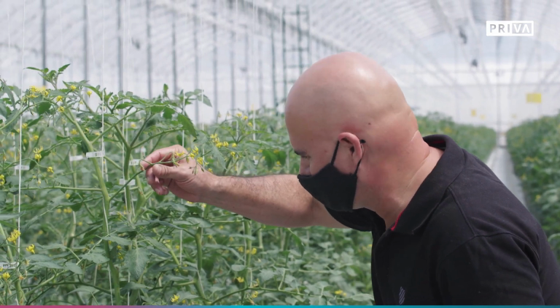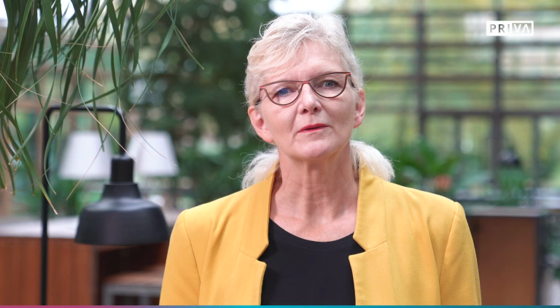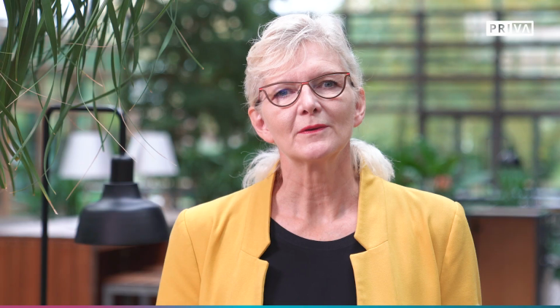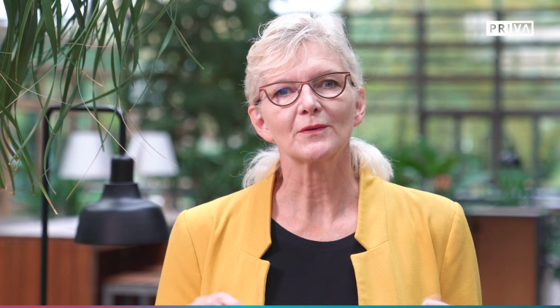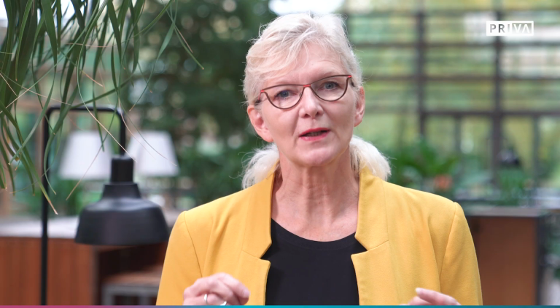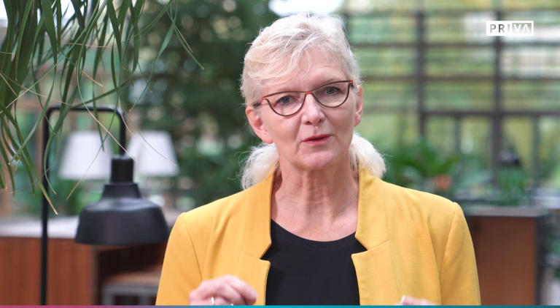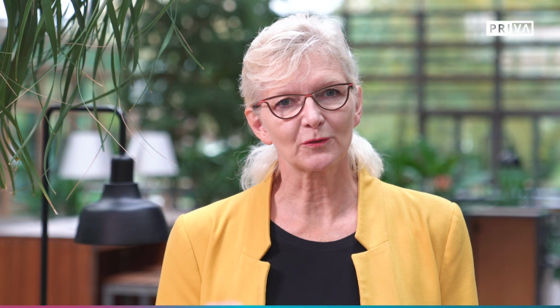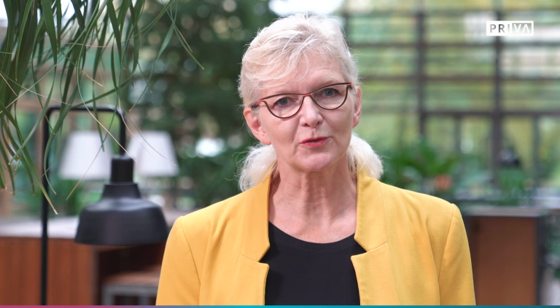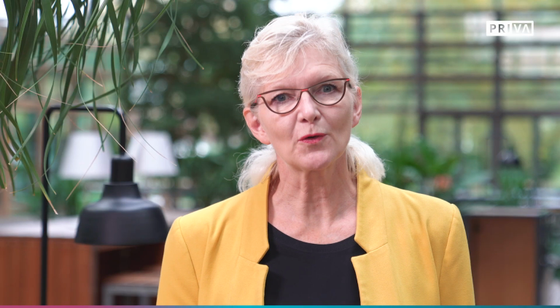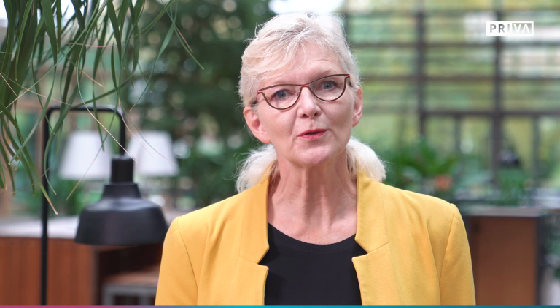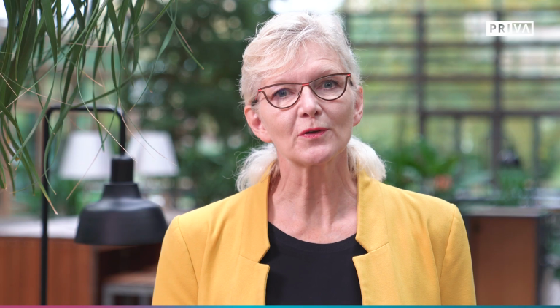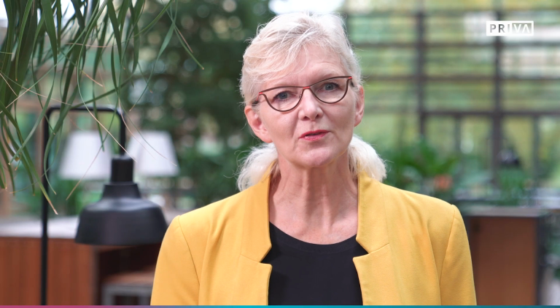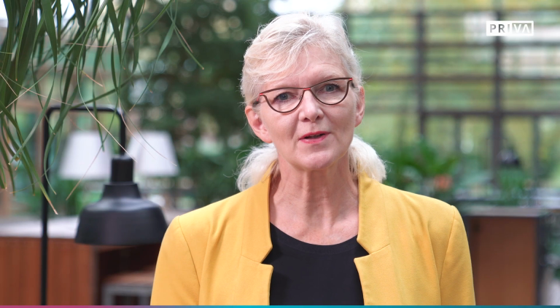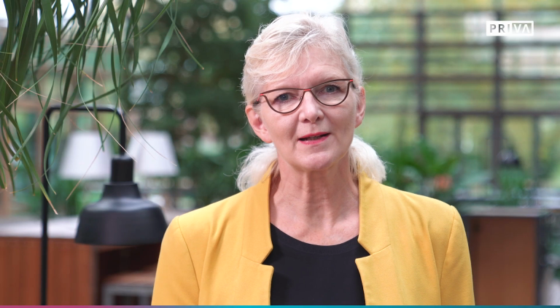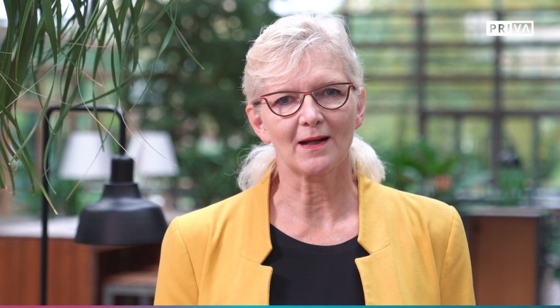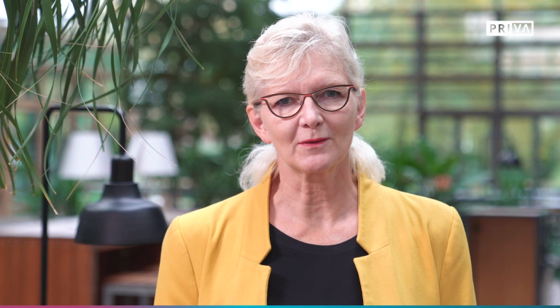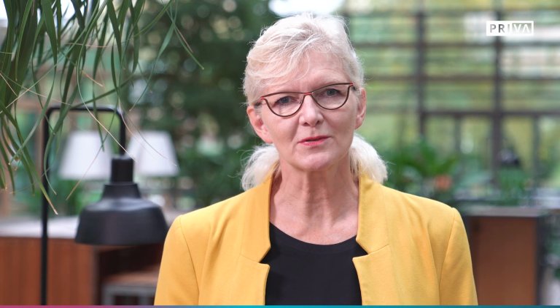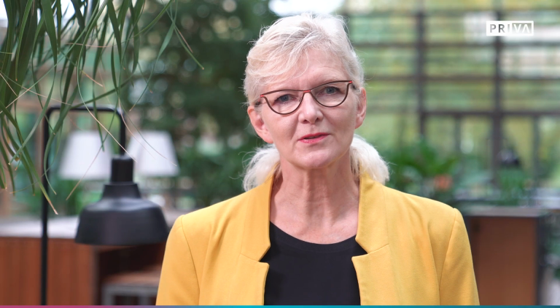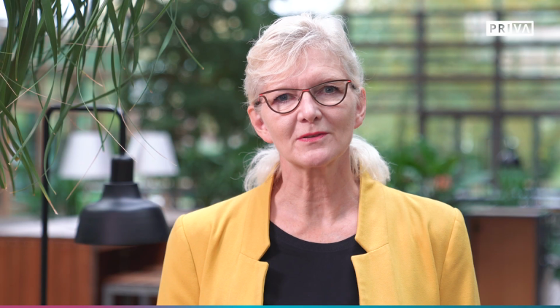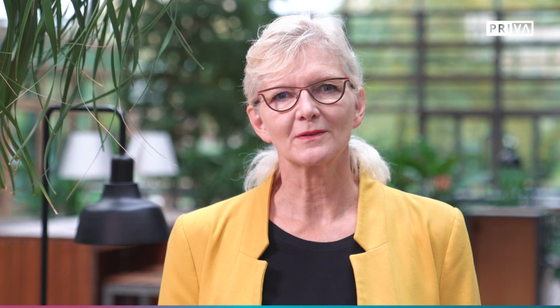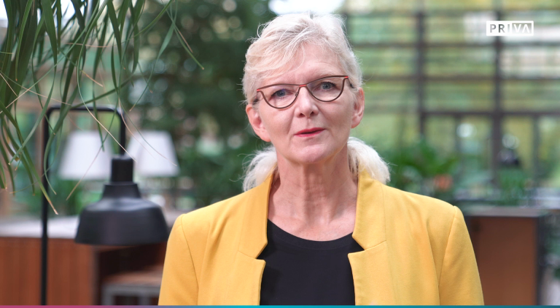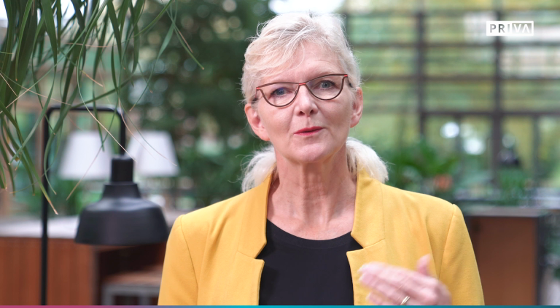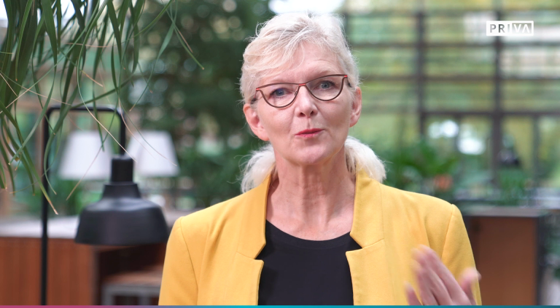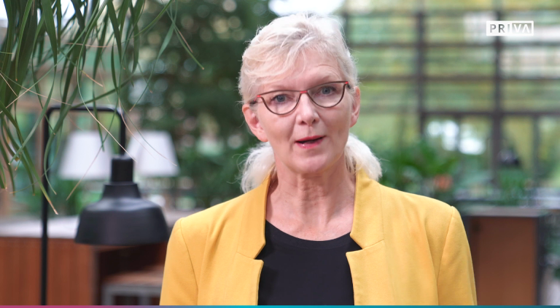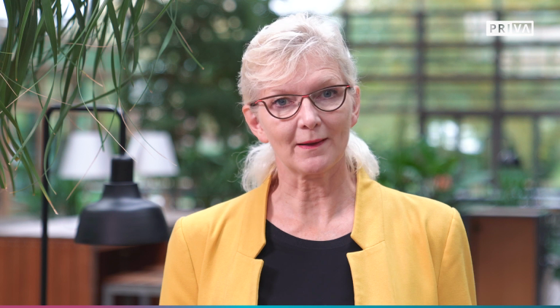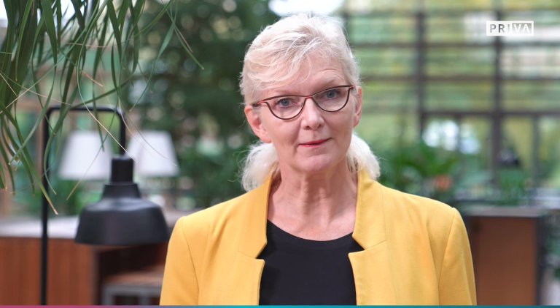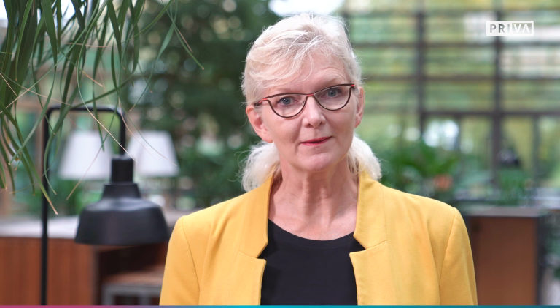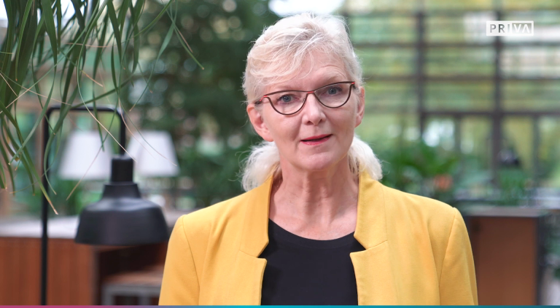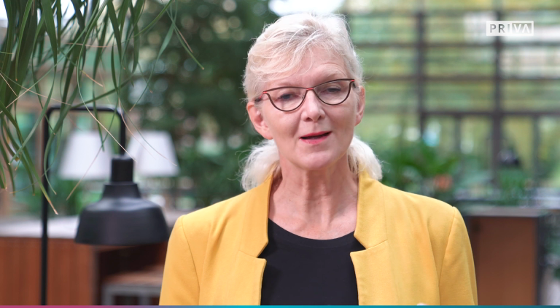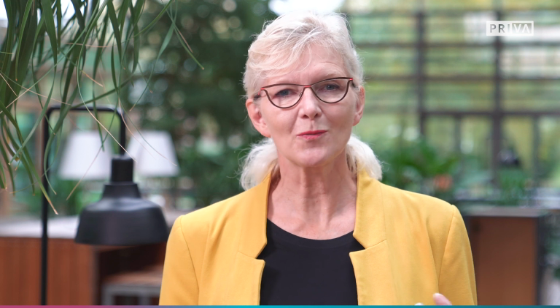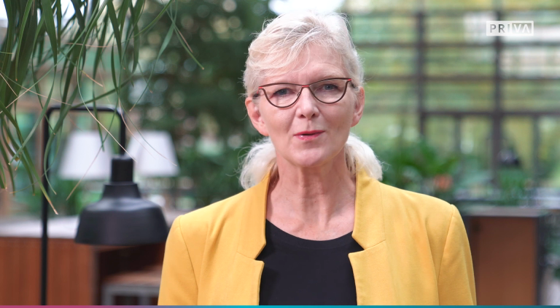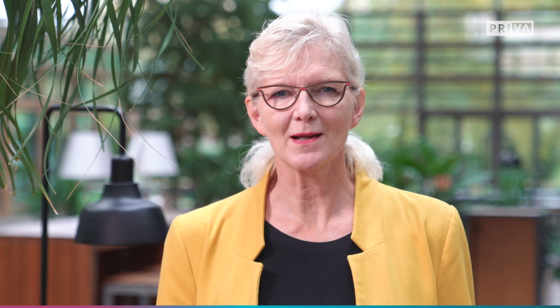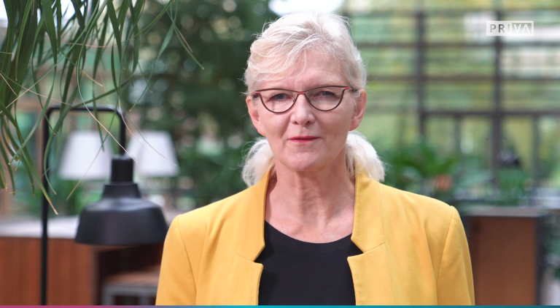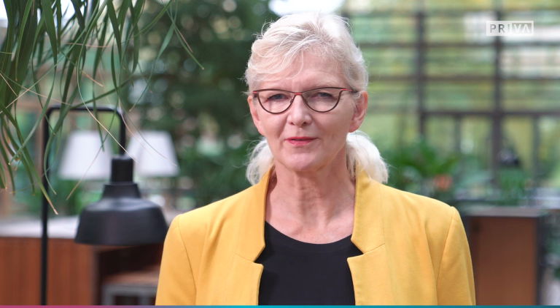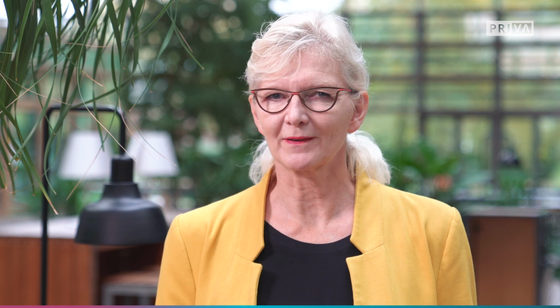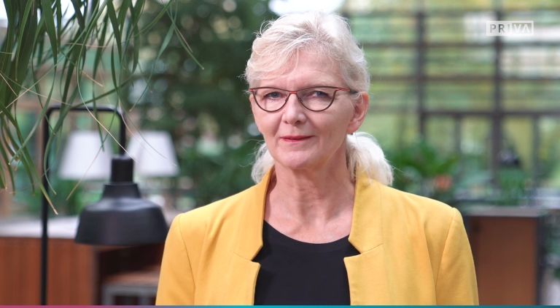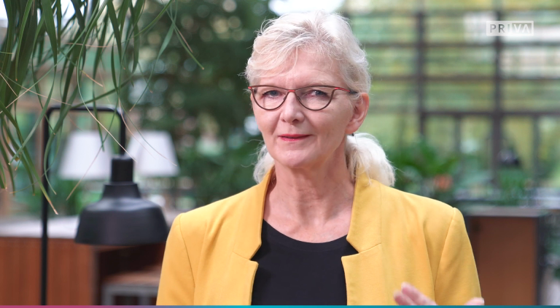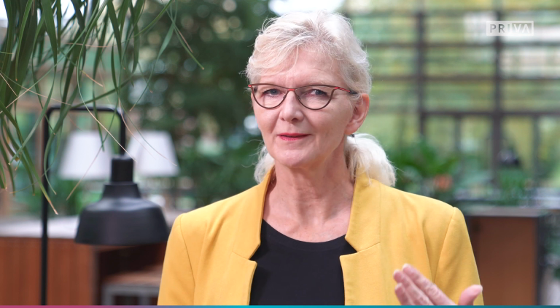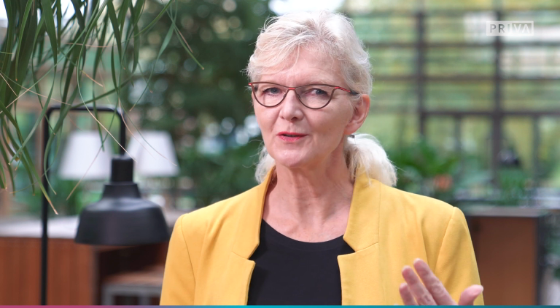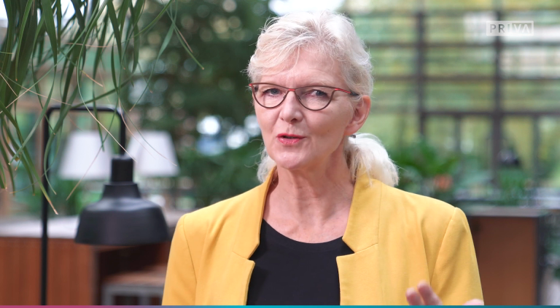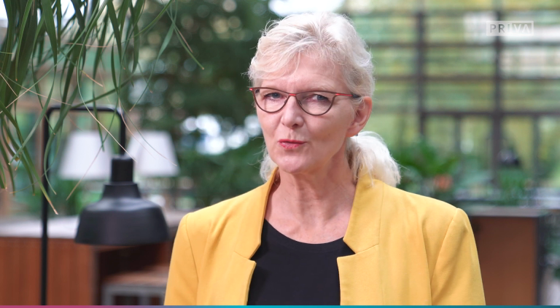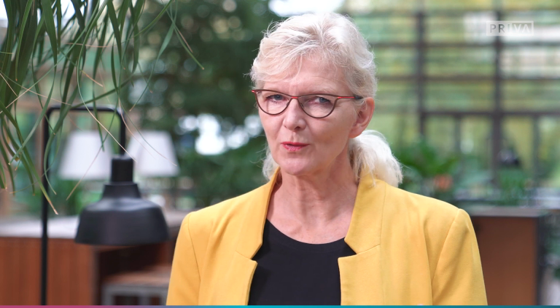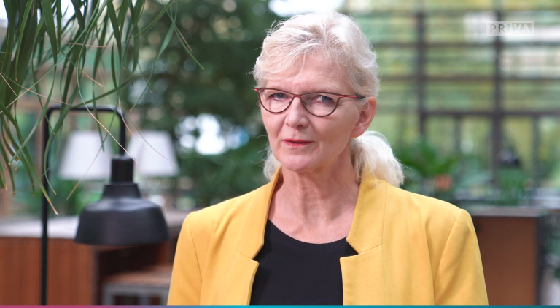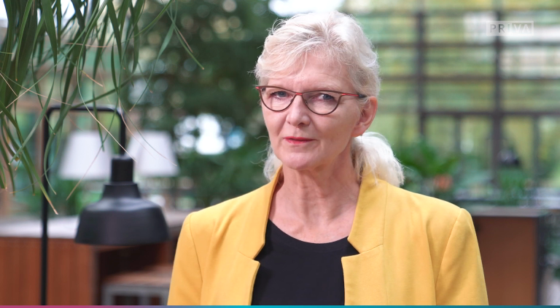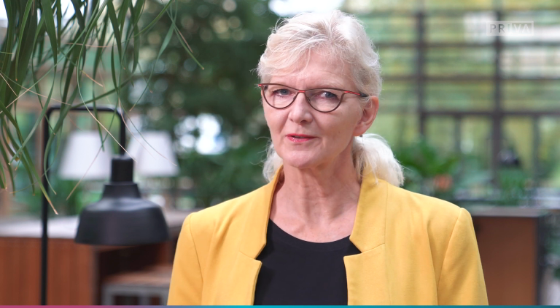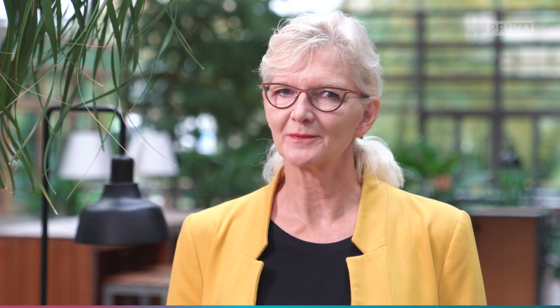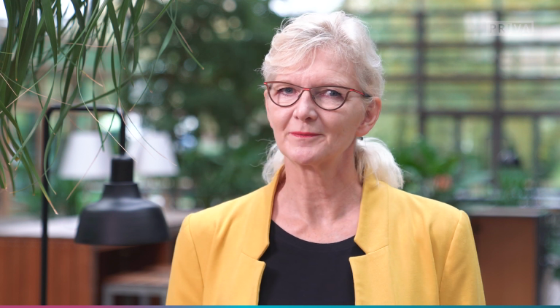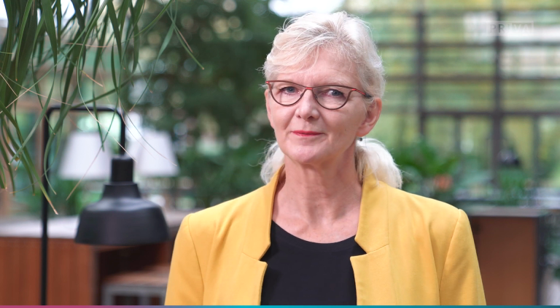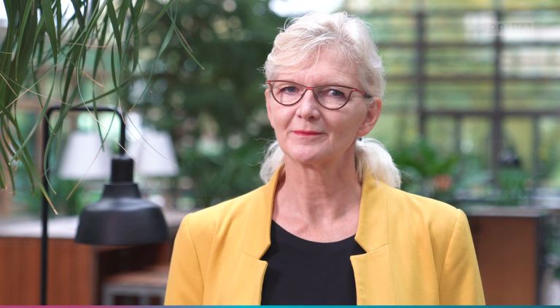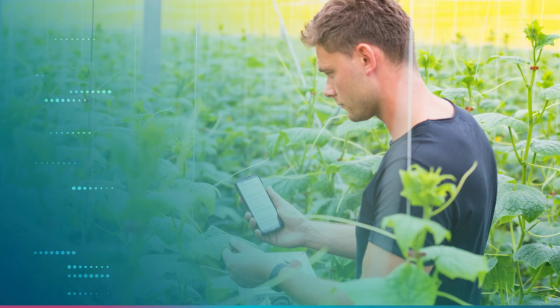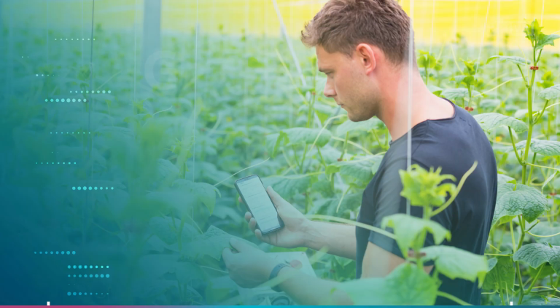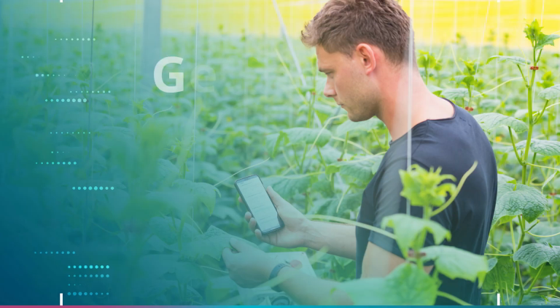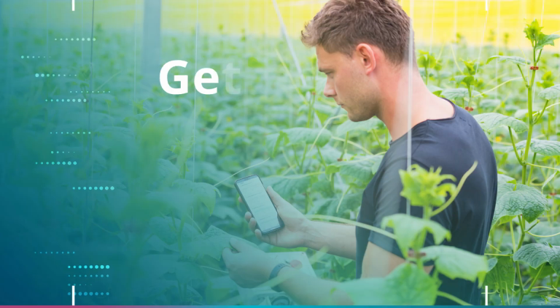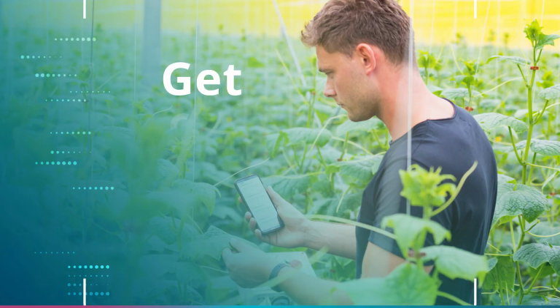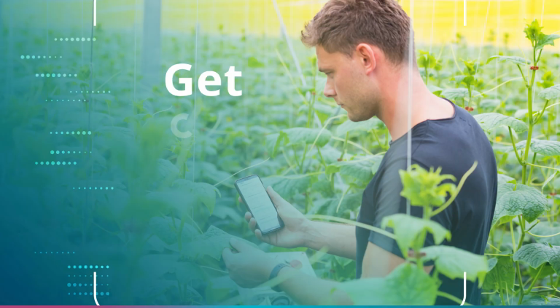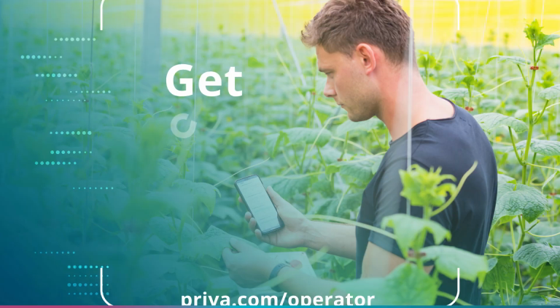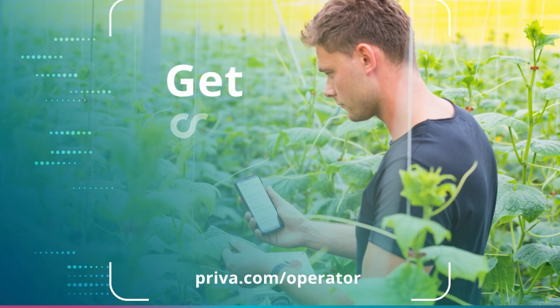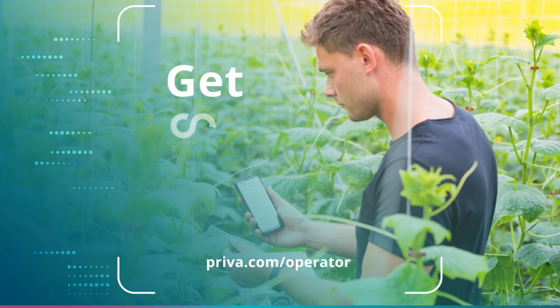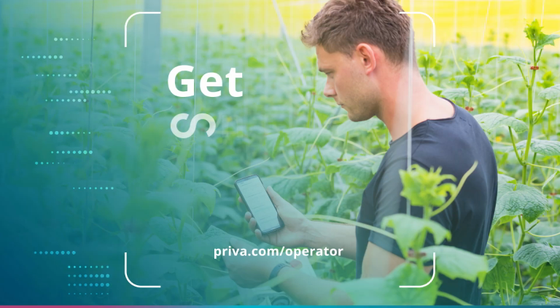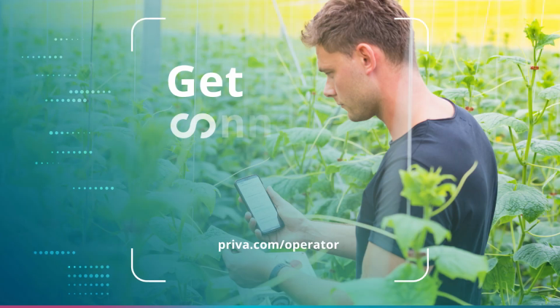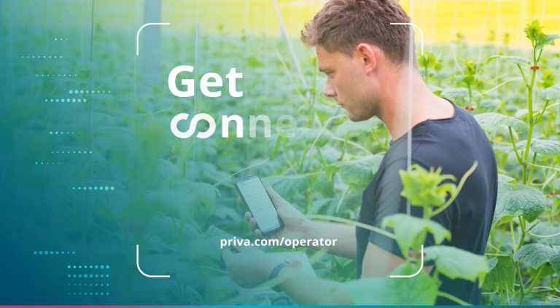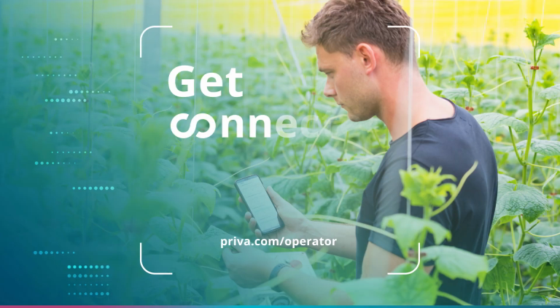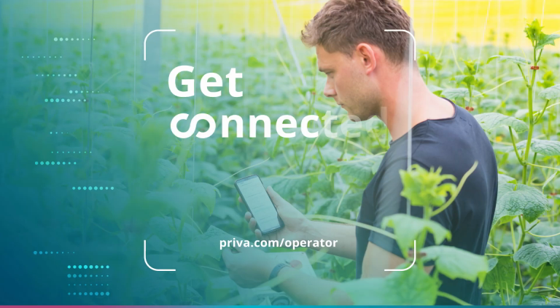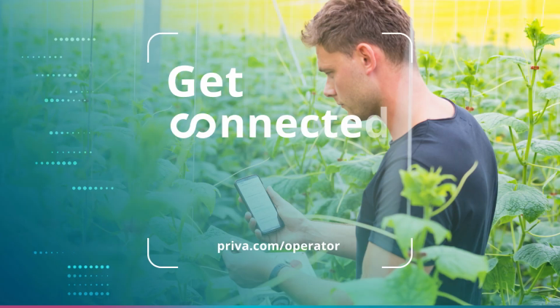You can control your greenhouse where and whenever you want. Get connected. Grow your business.